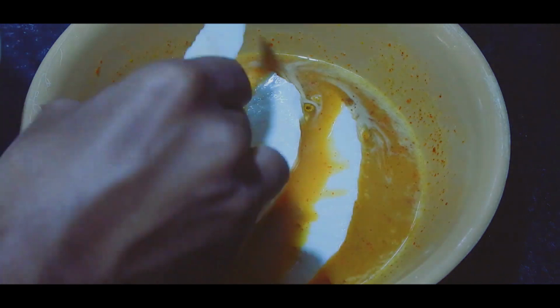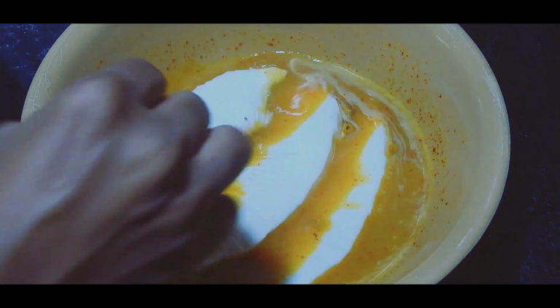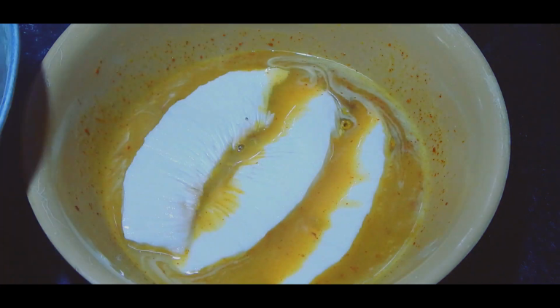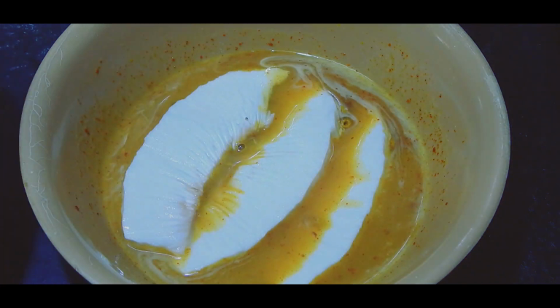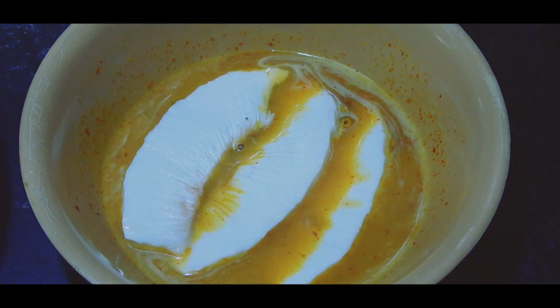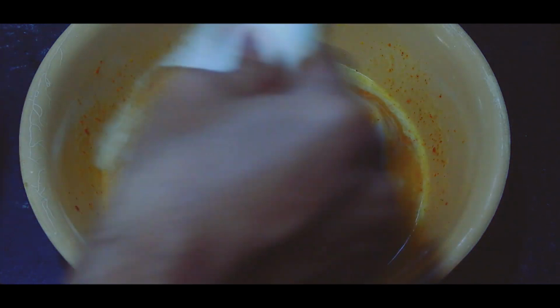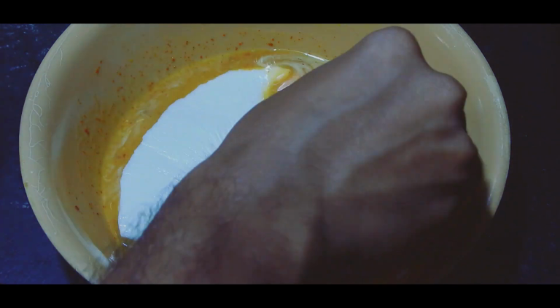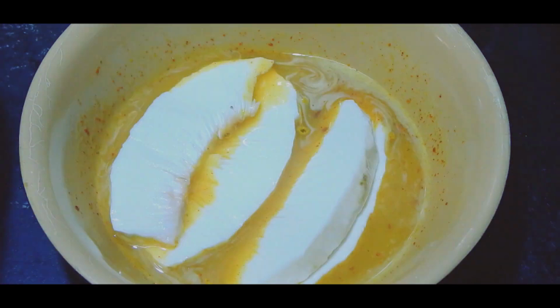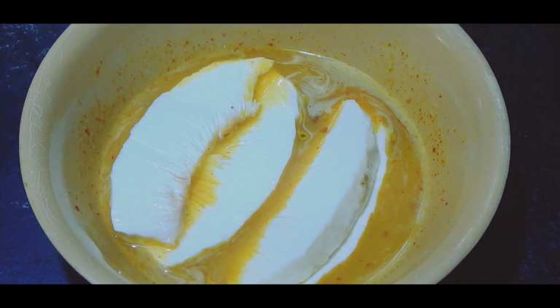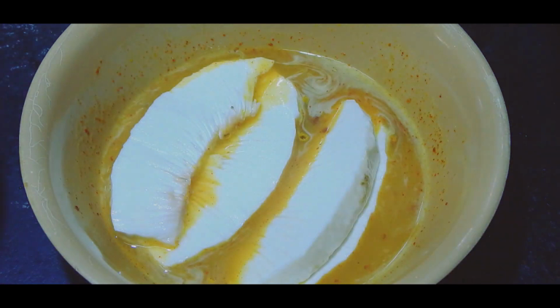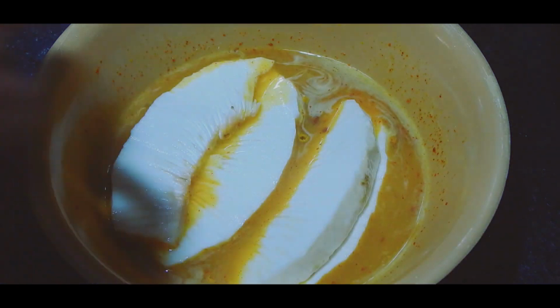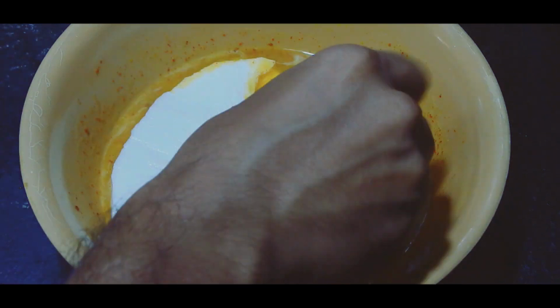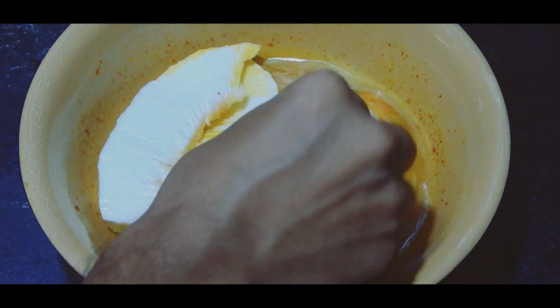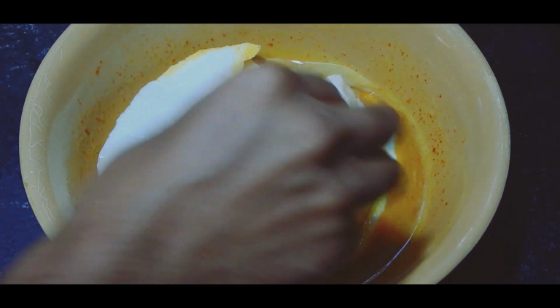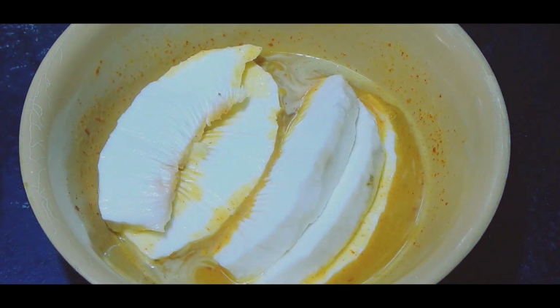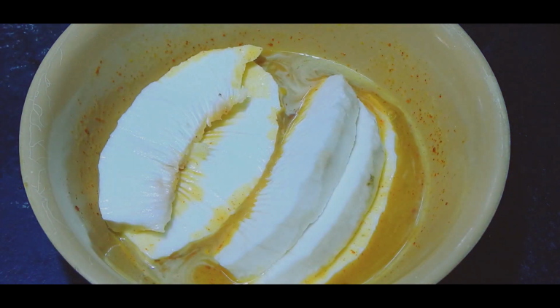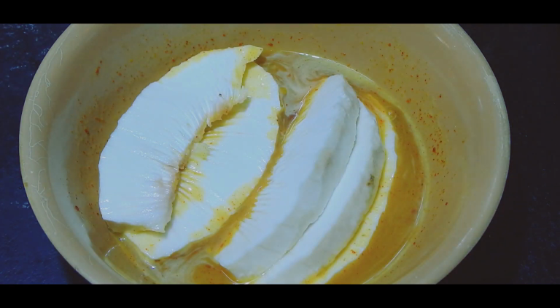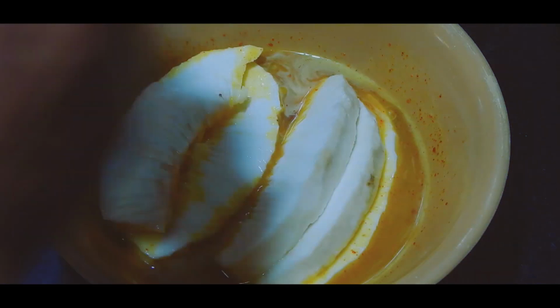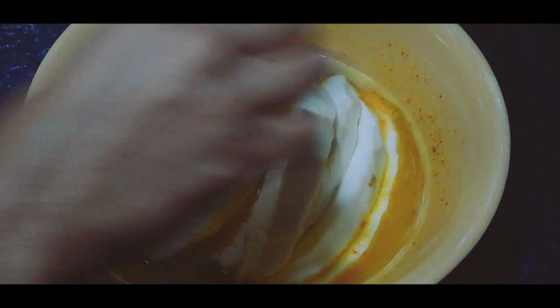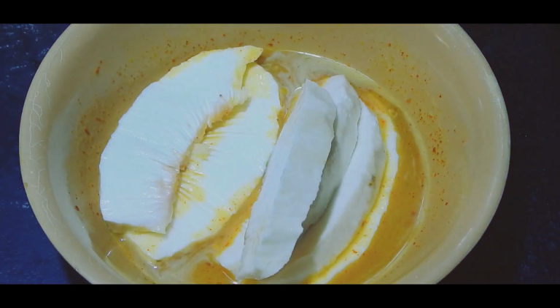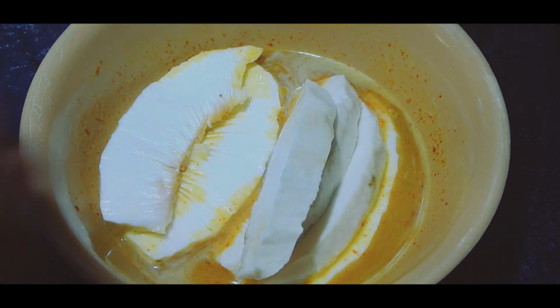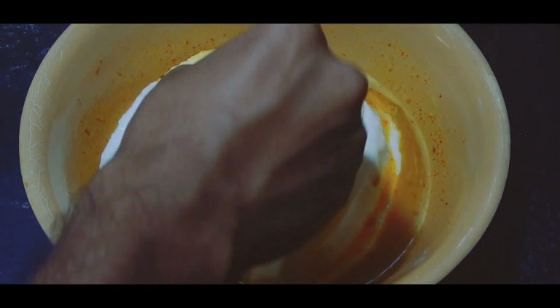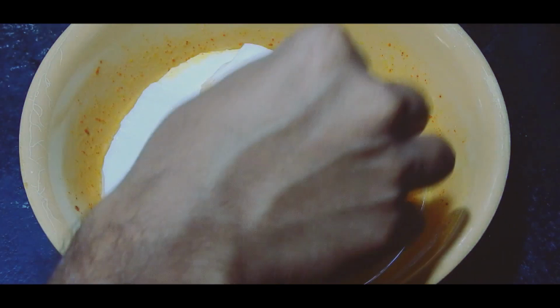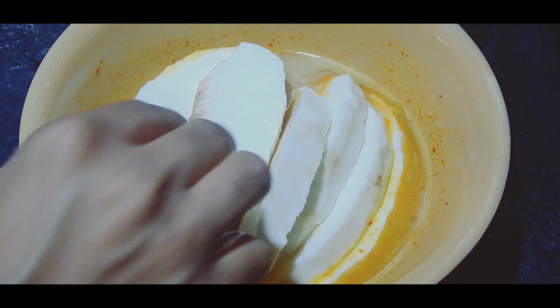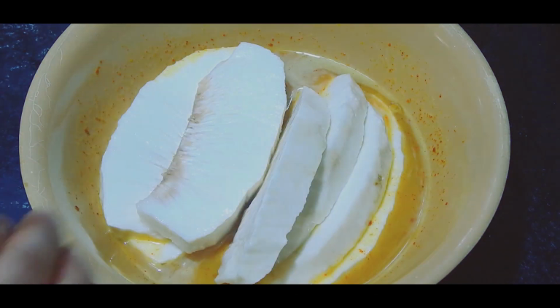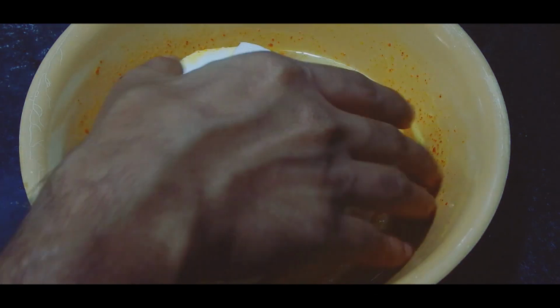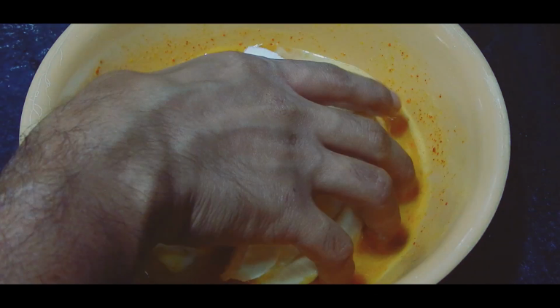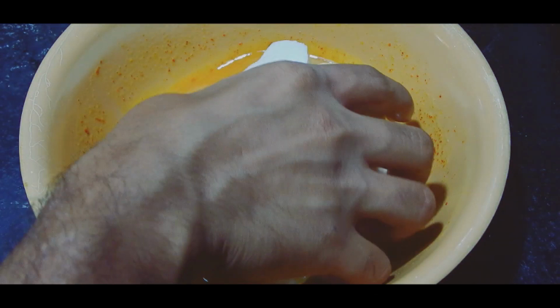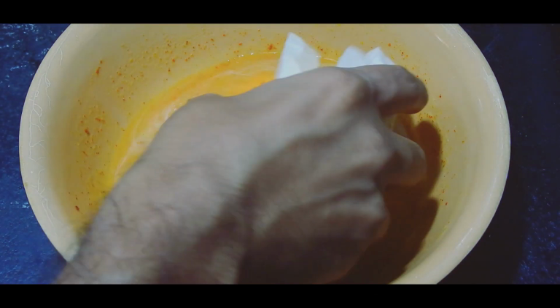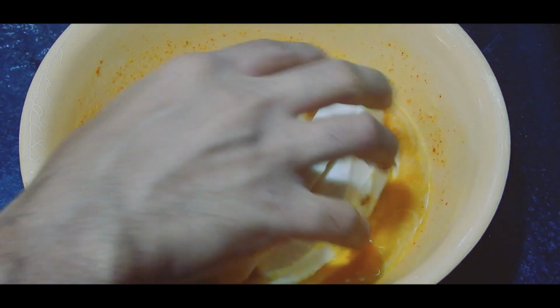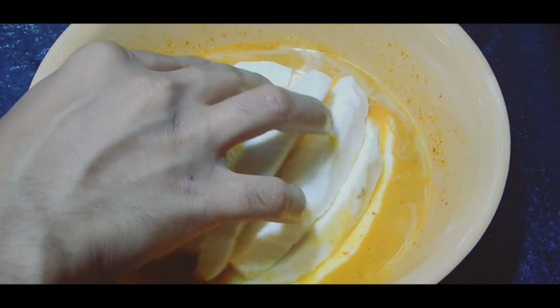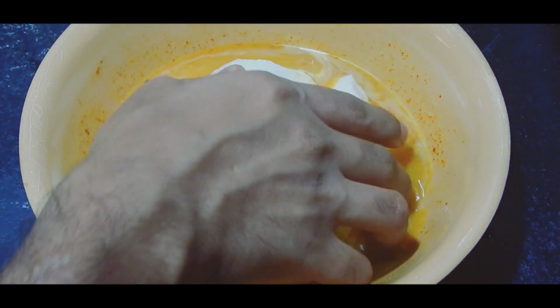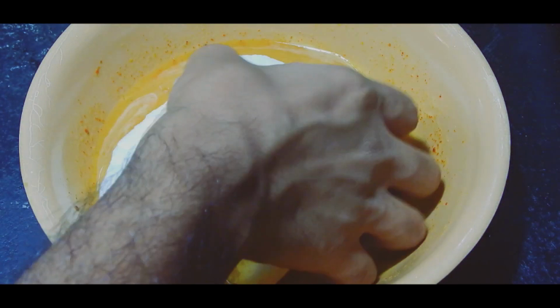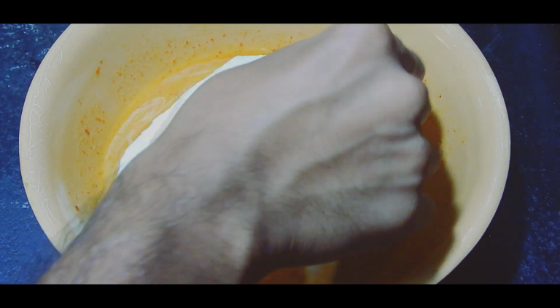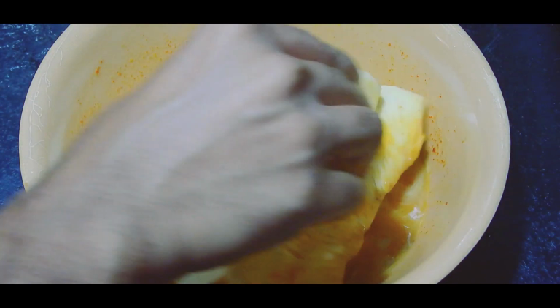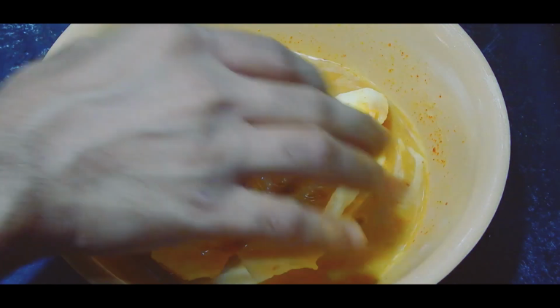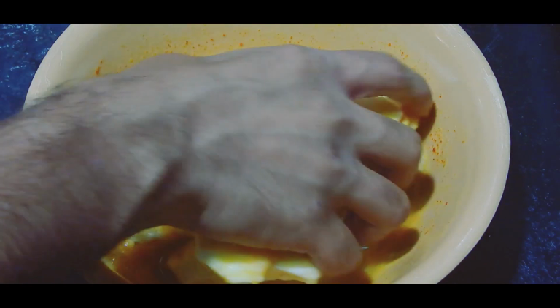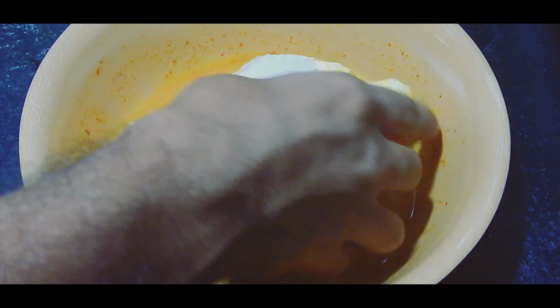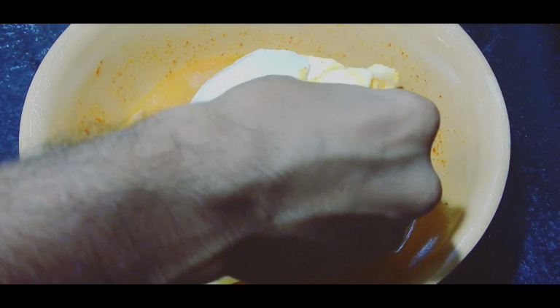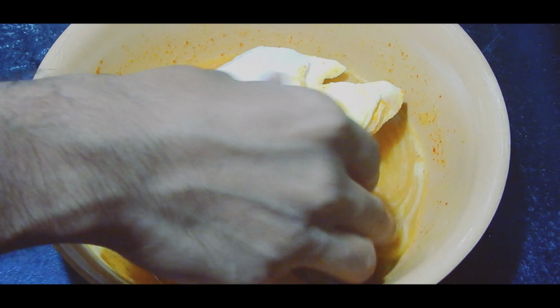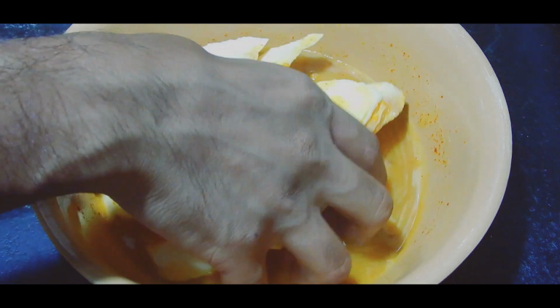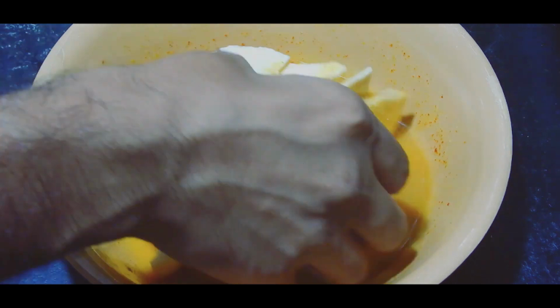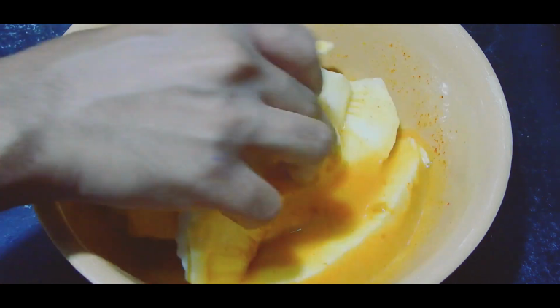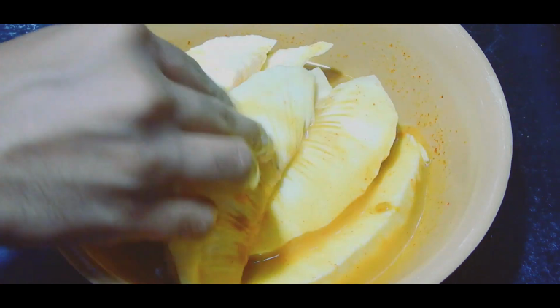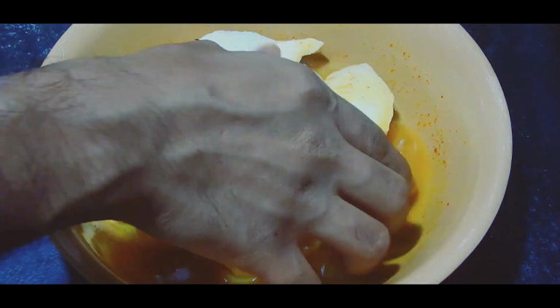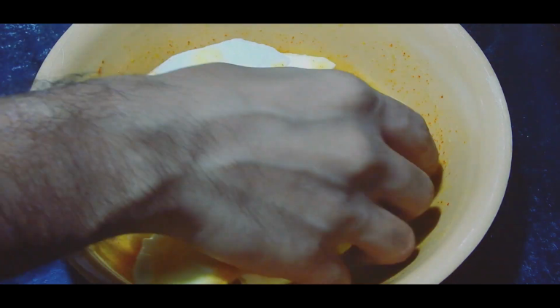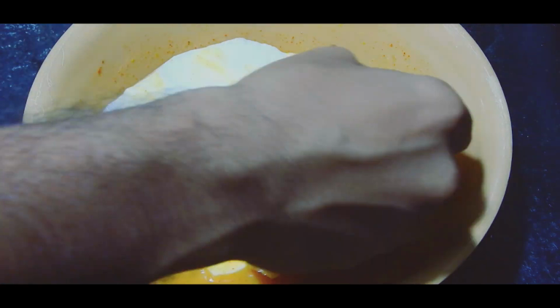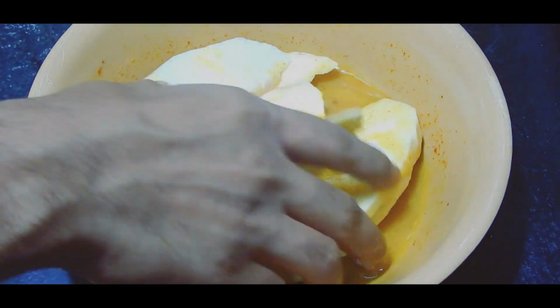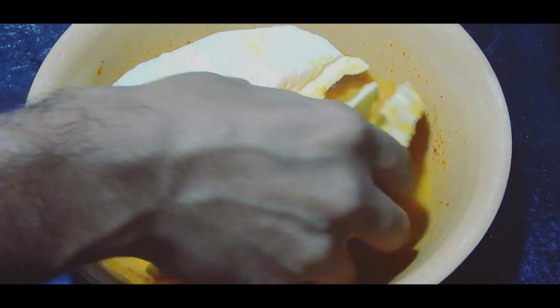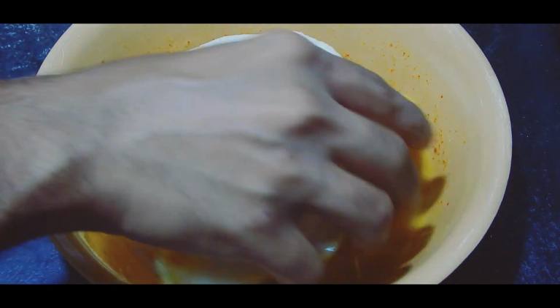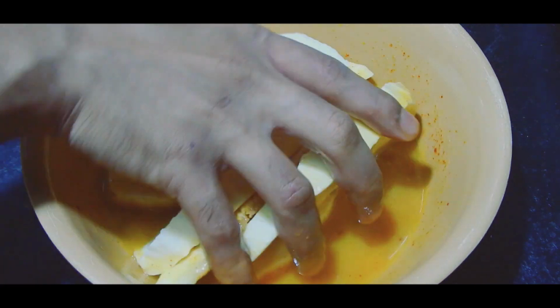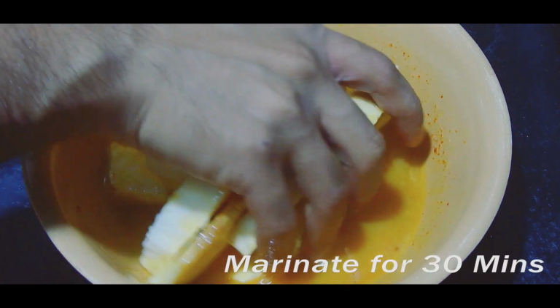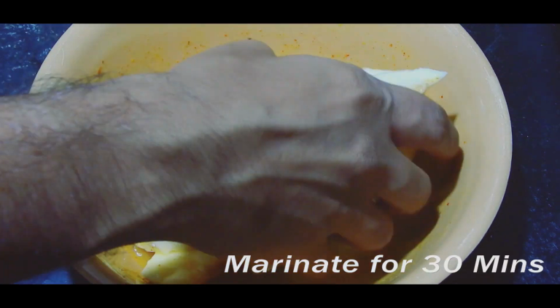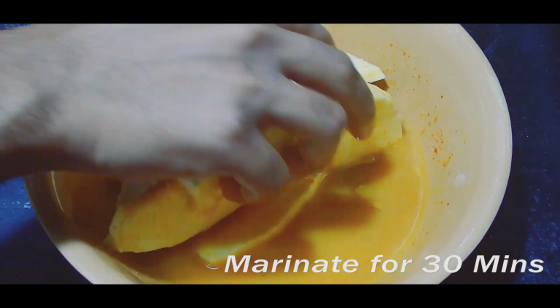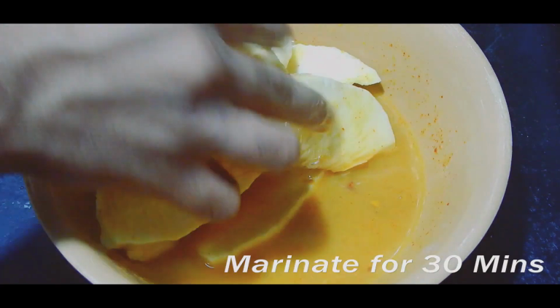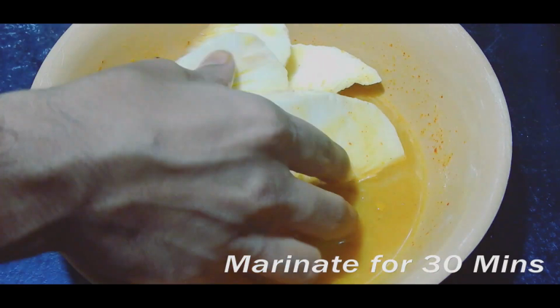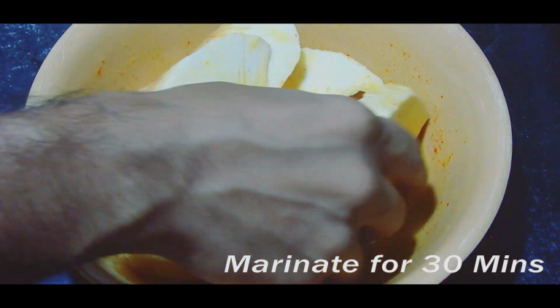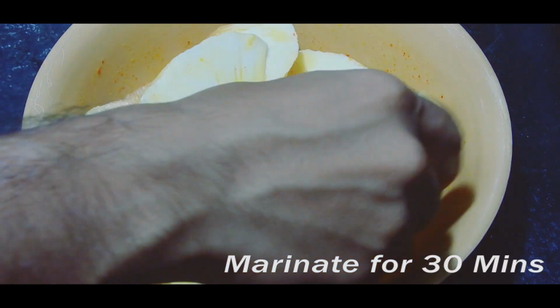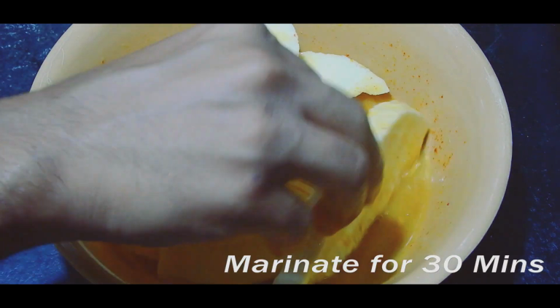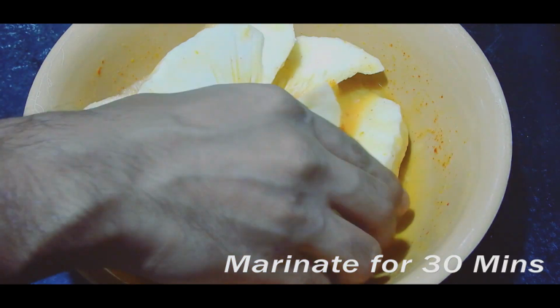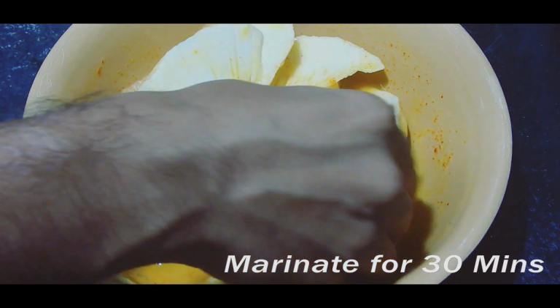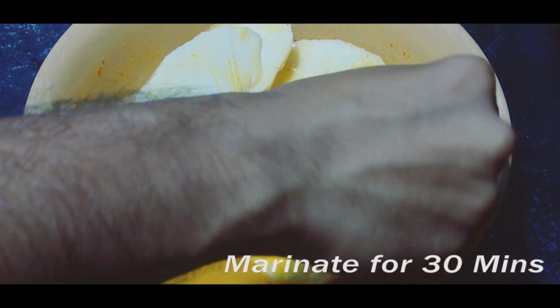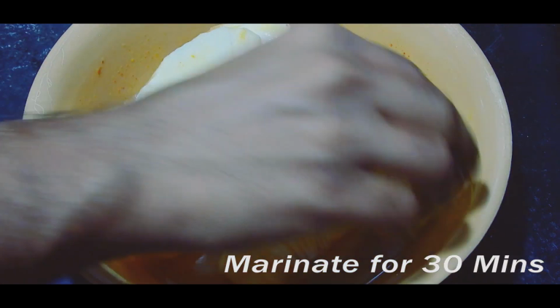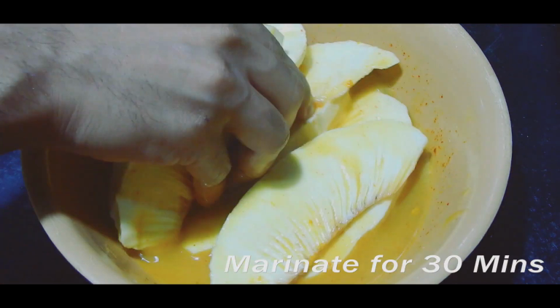Now add the breadfruit wedges into the marinade and mix them thoroughly. Keep marinating for at least 30 minutes.